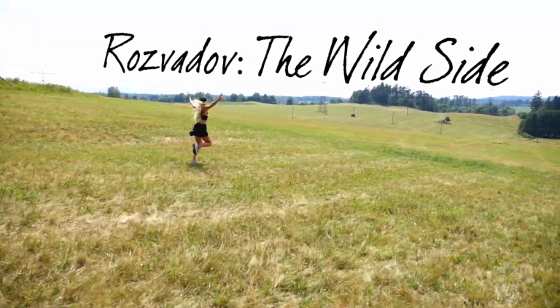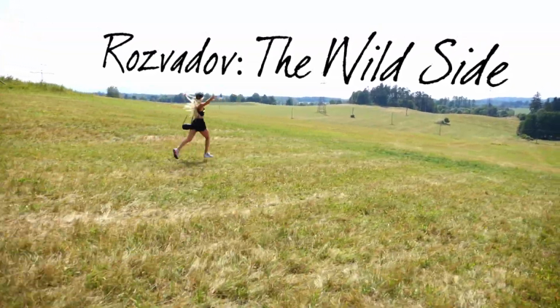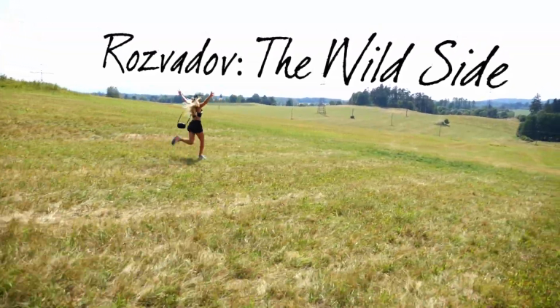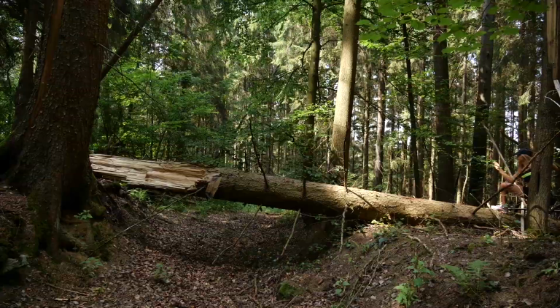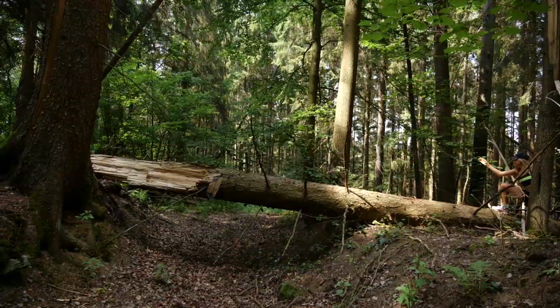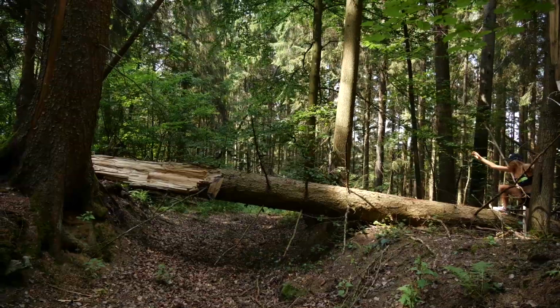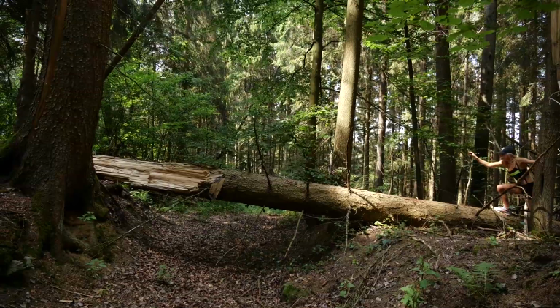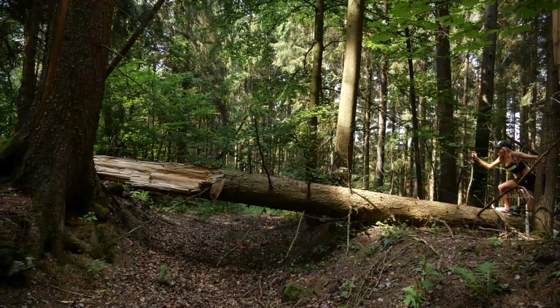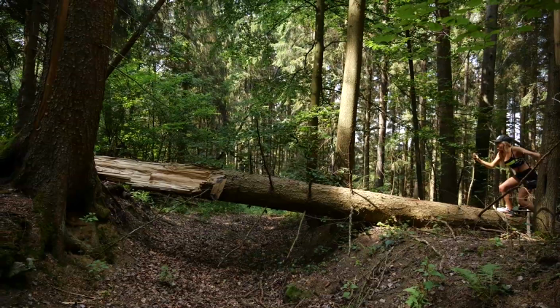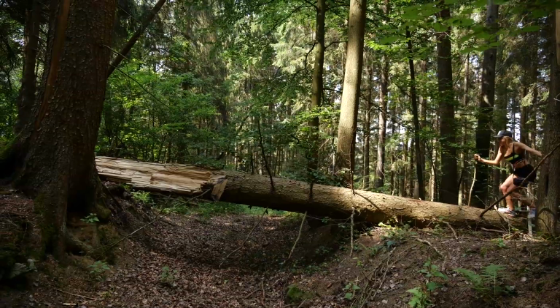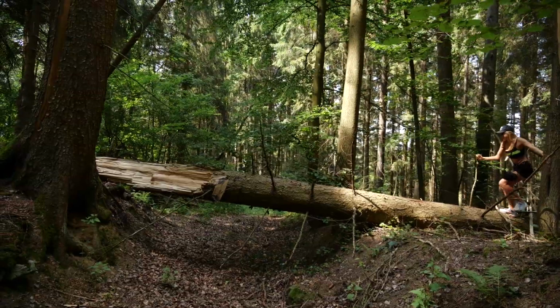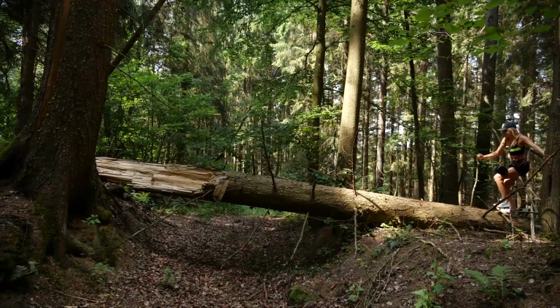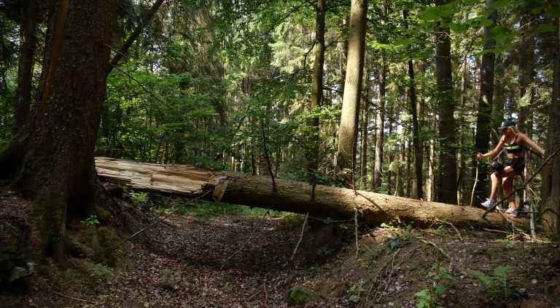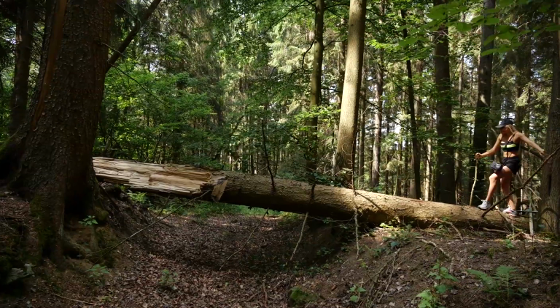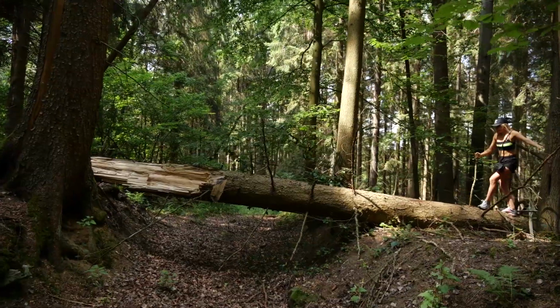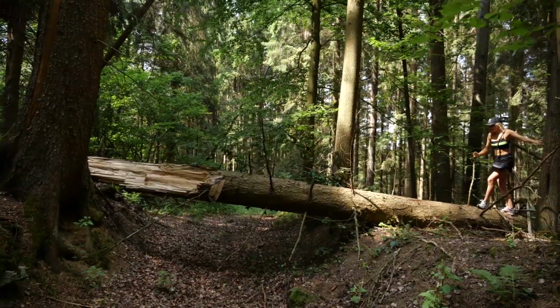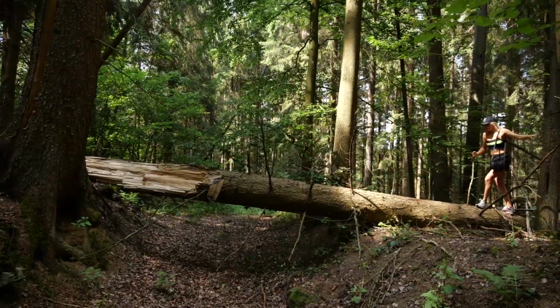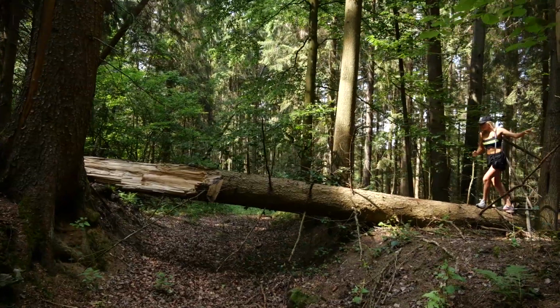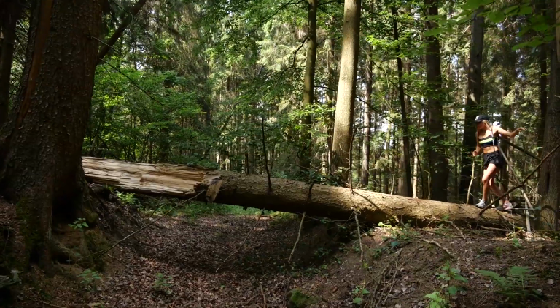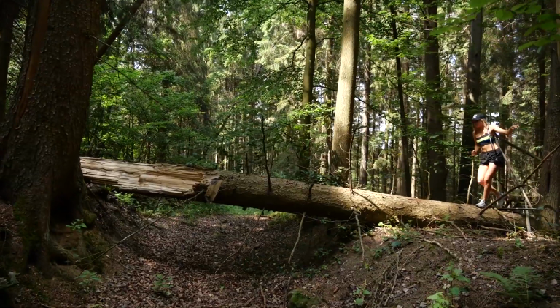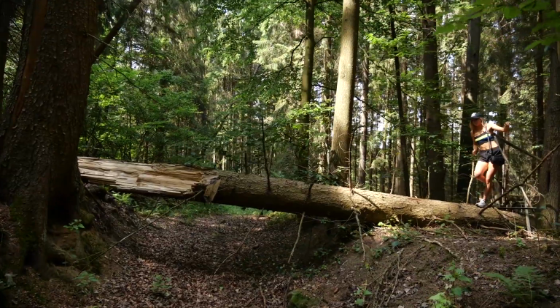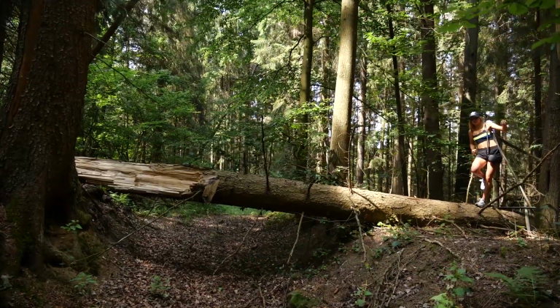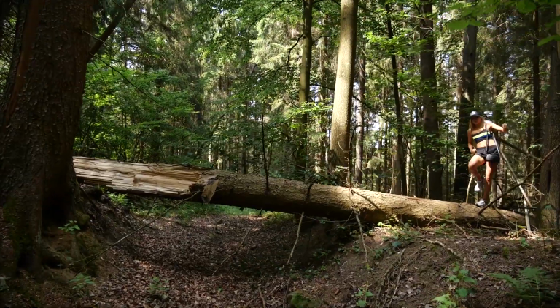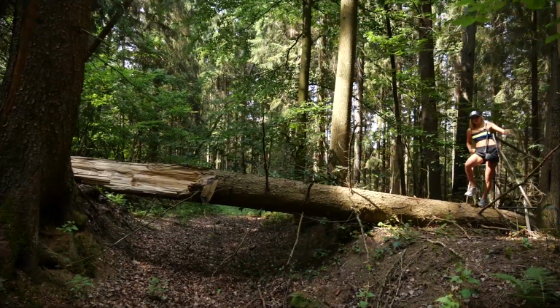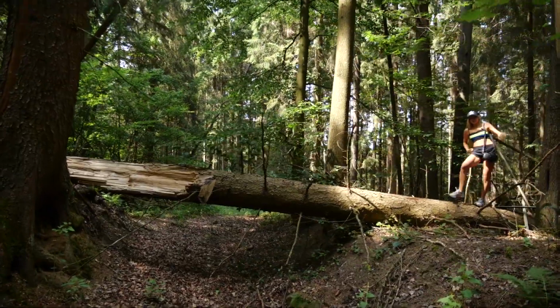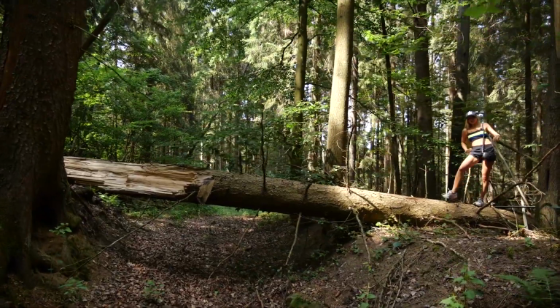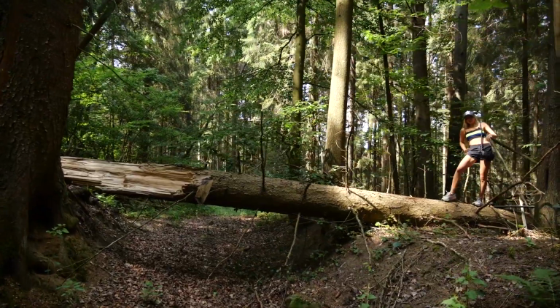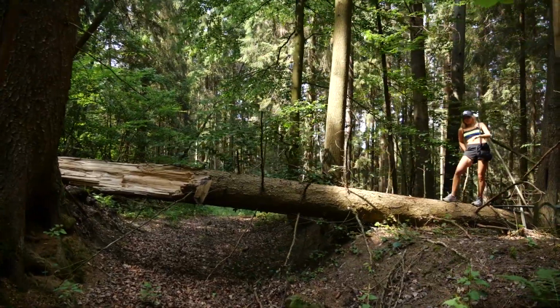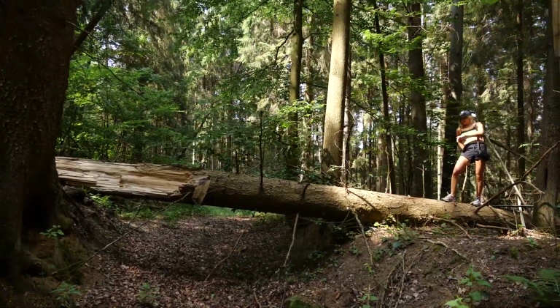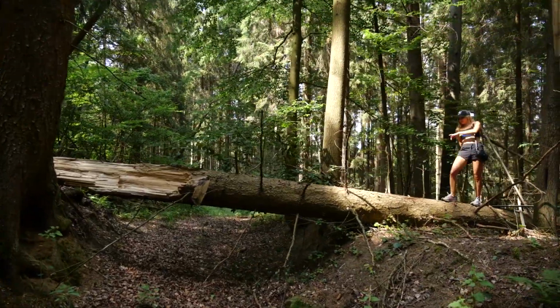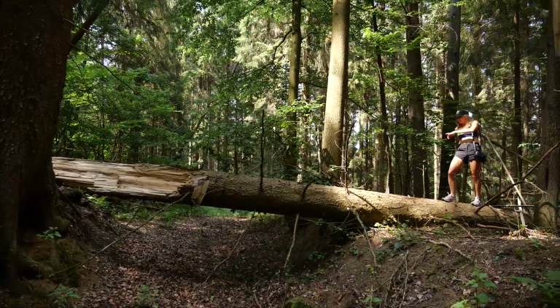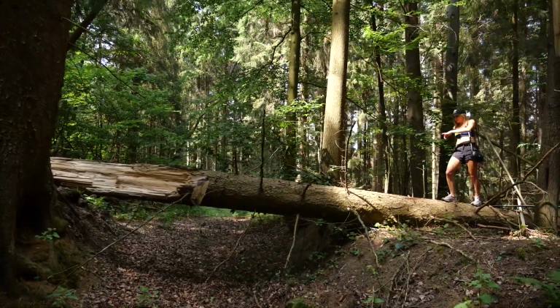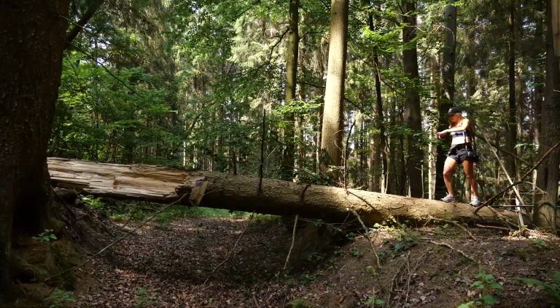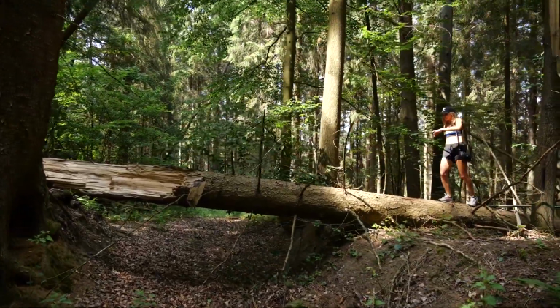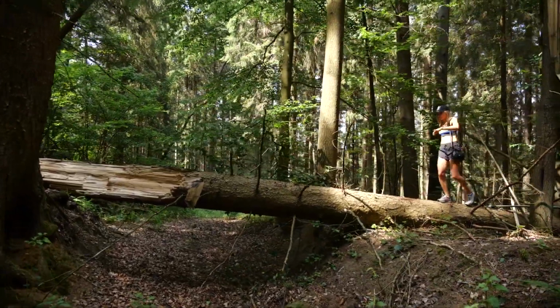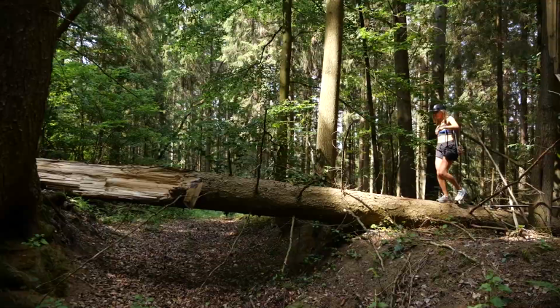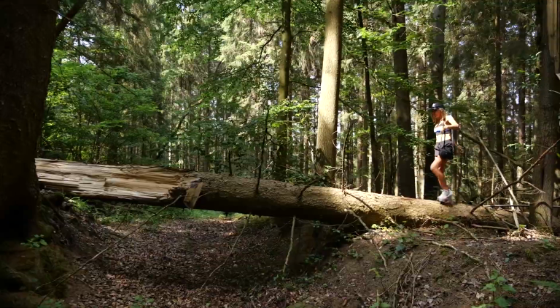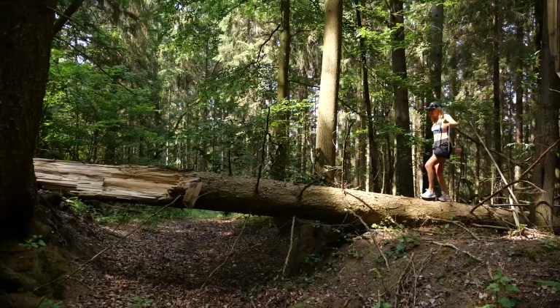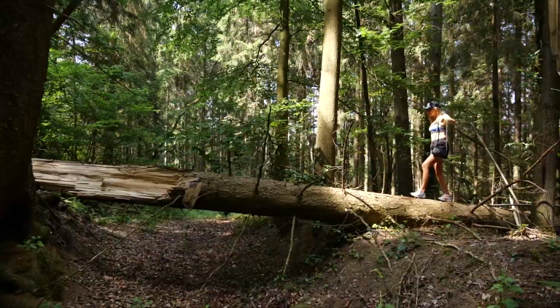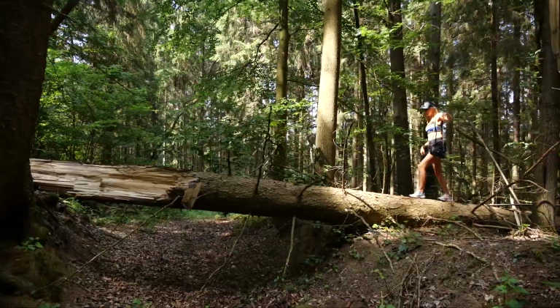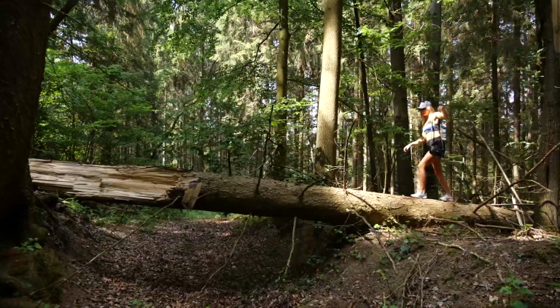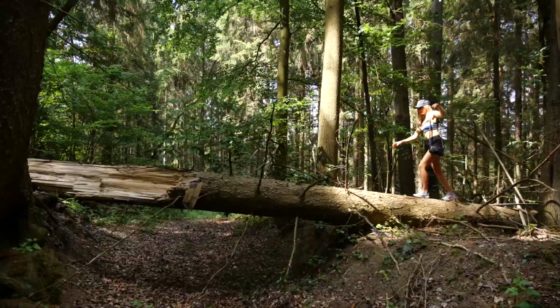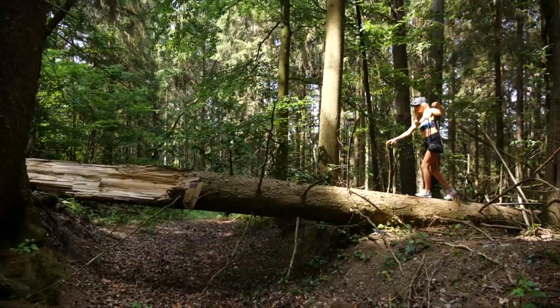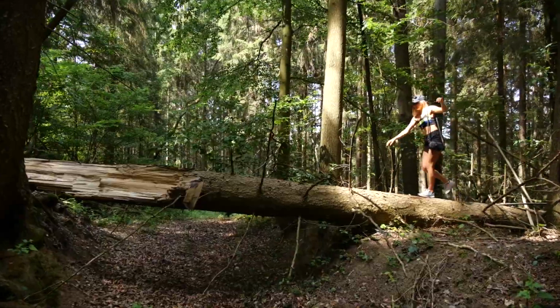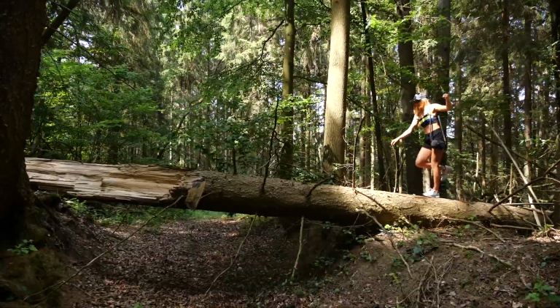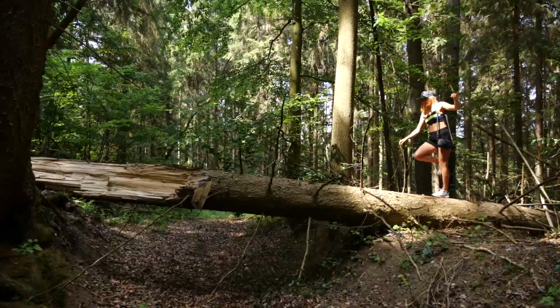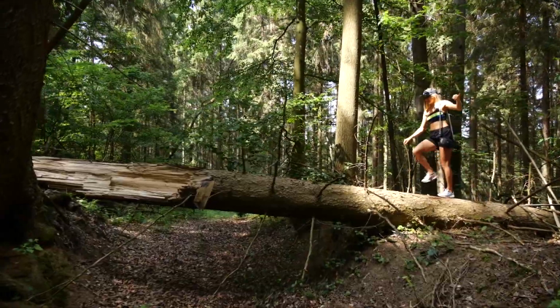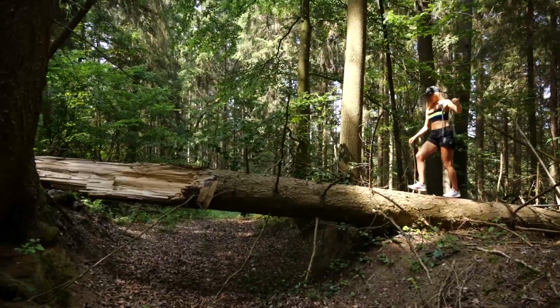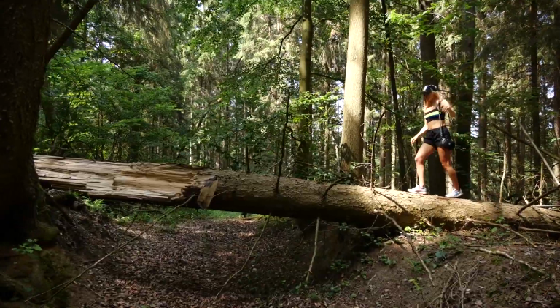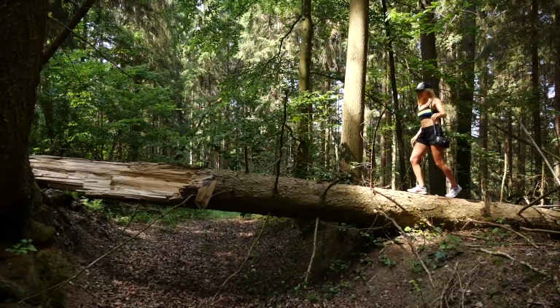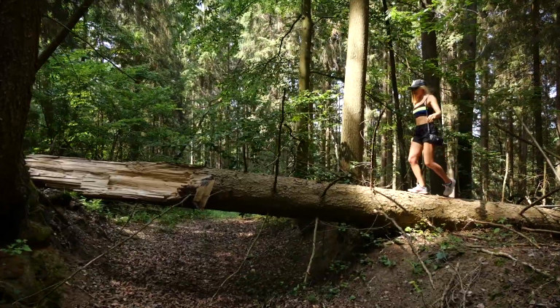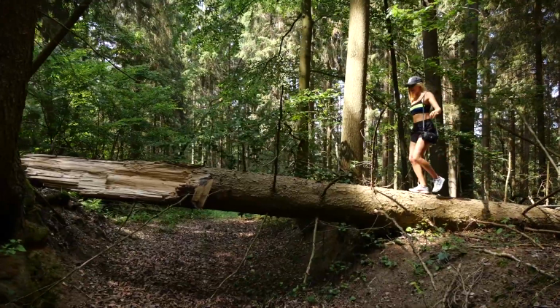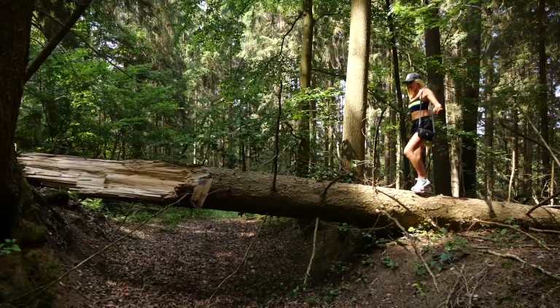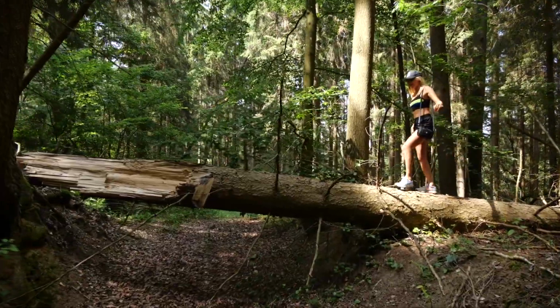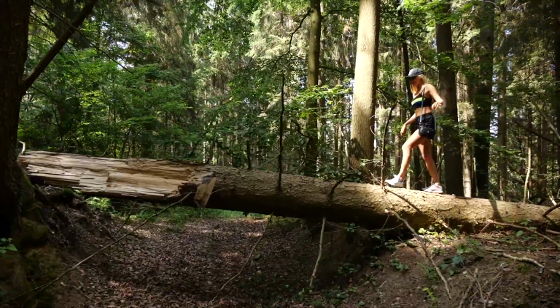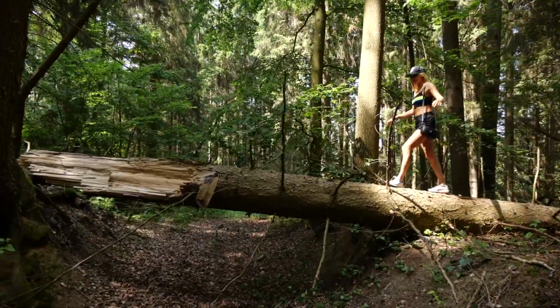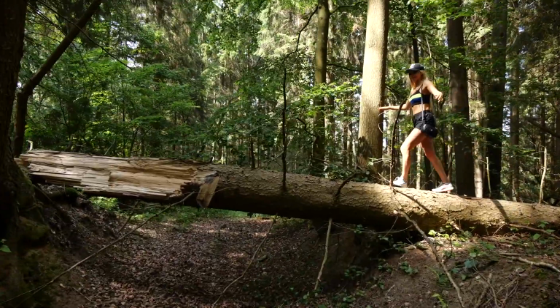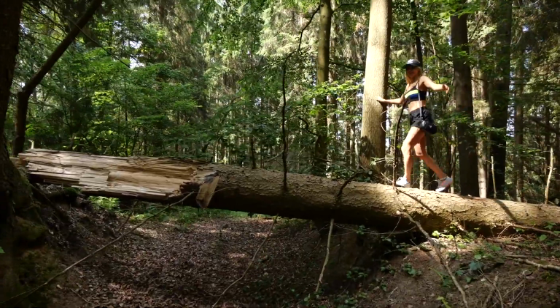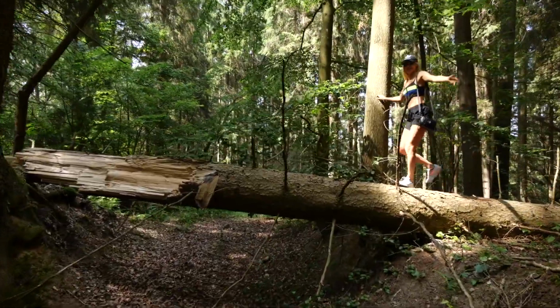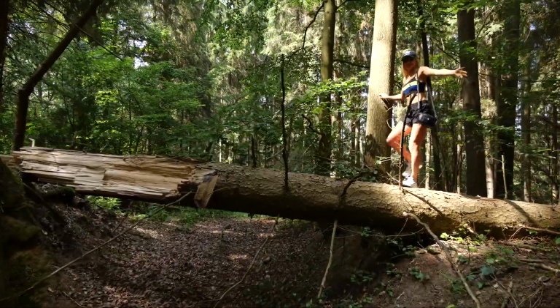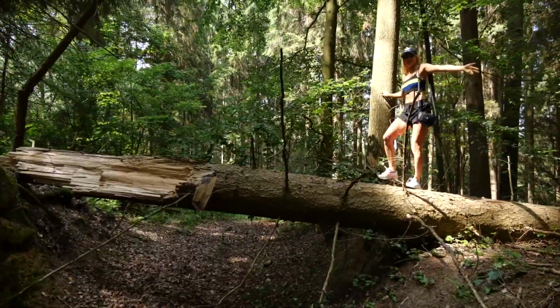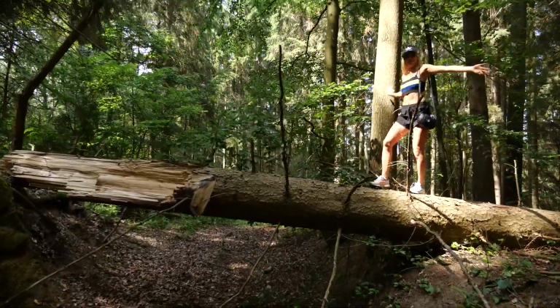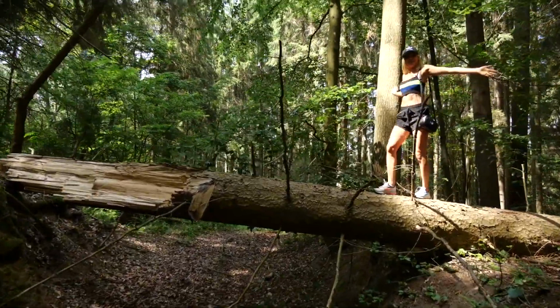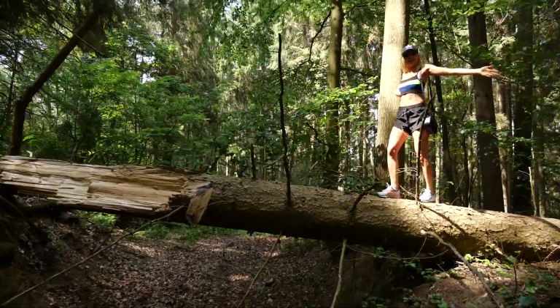My best advice on your next trip to Rosvidov: bring a pair of trainers and bring your adventurous spirit.